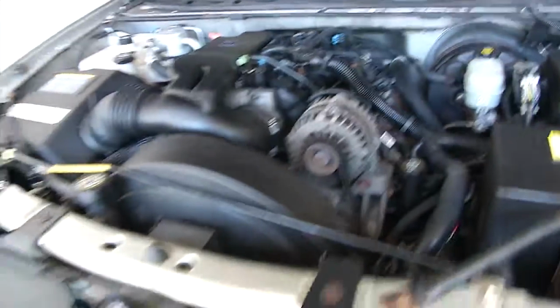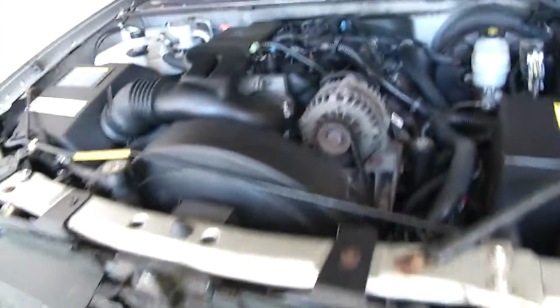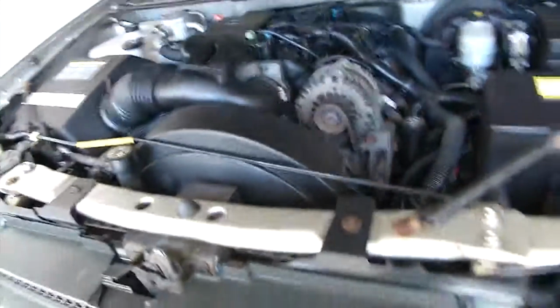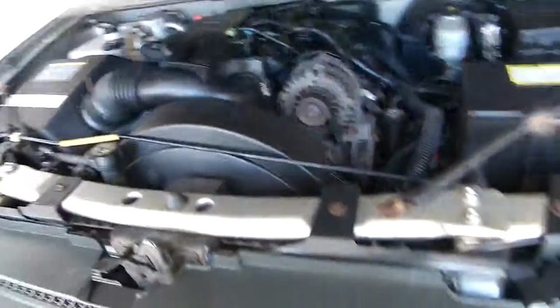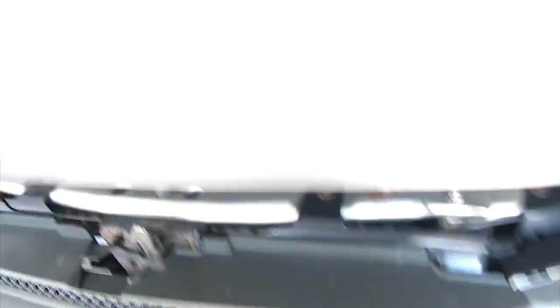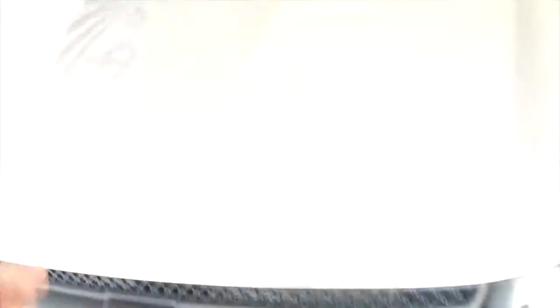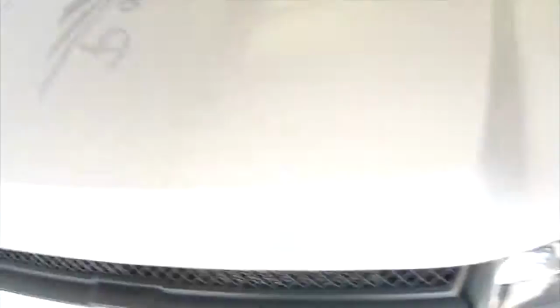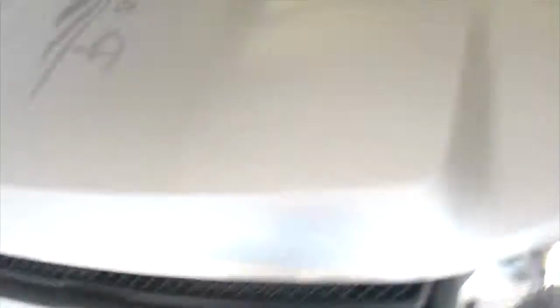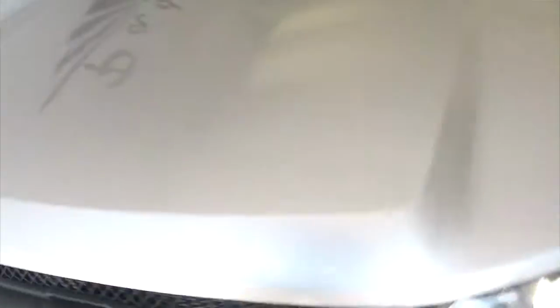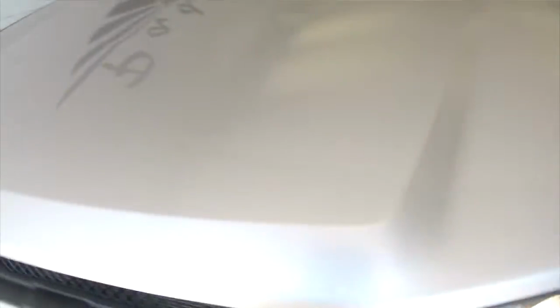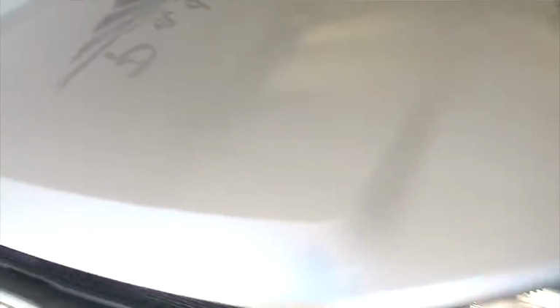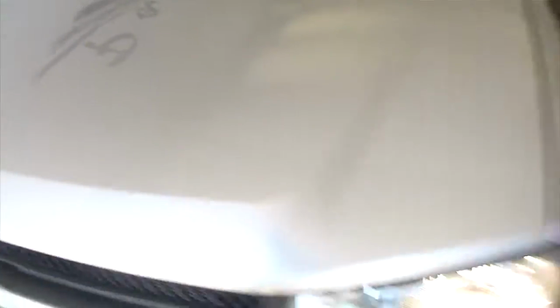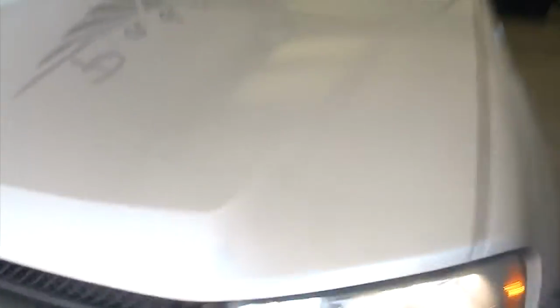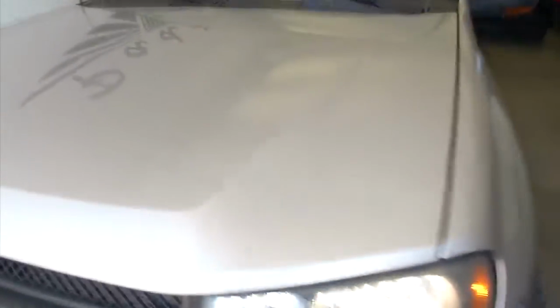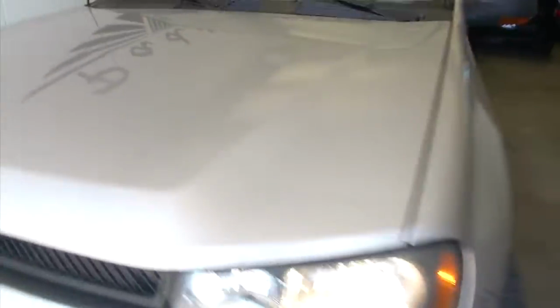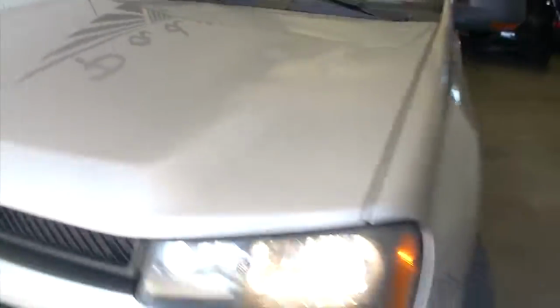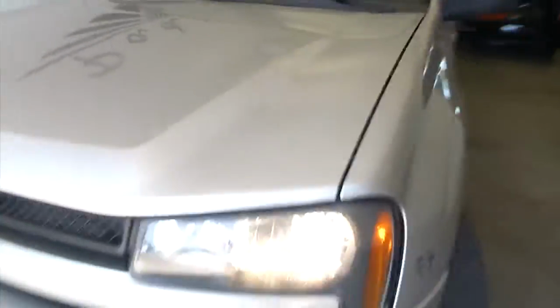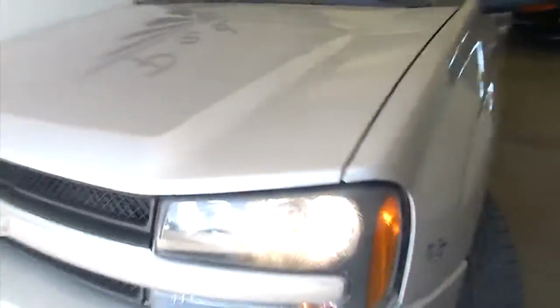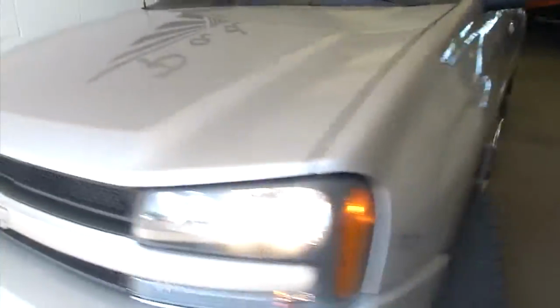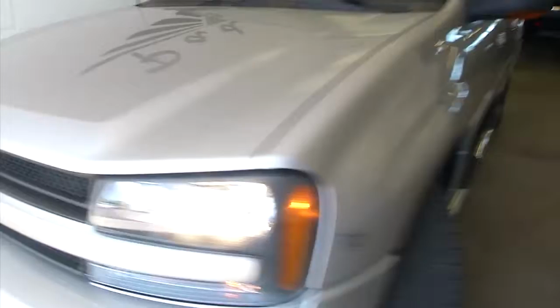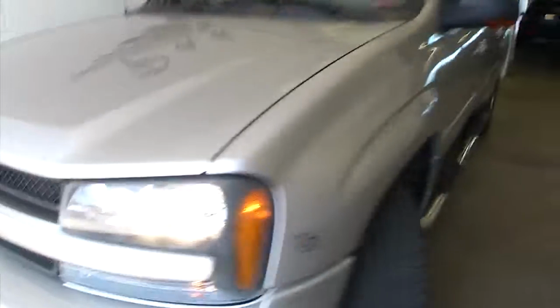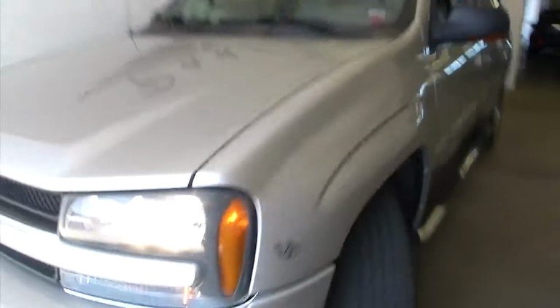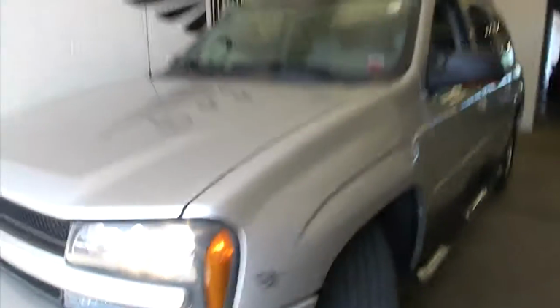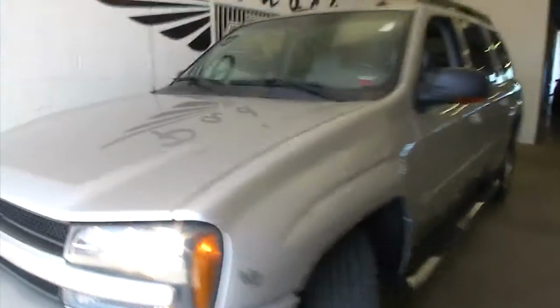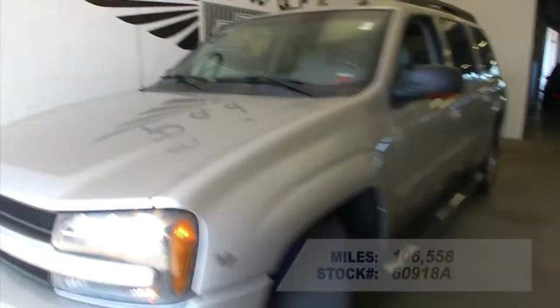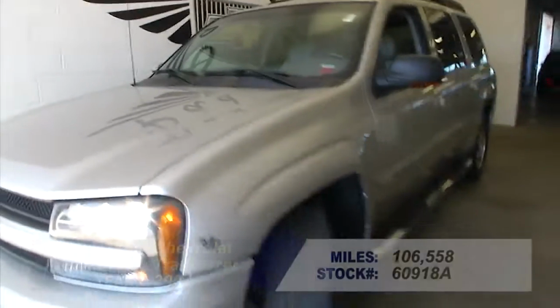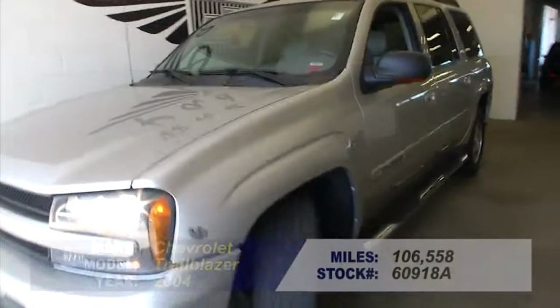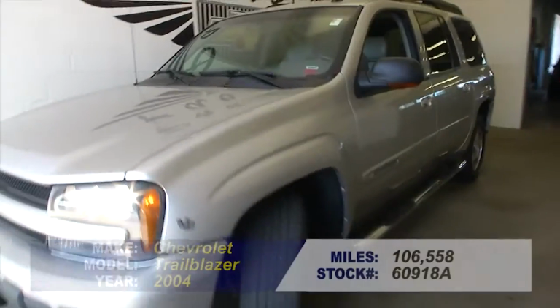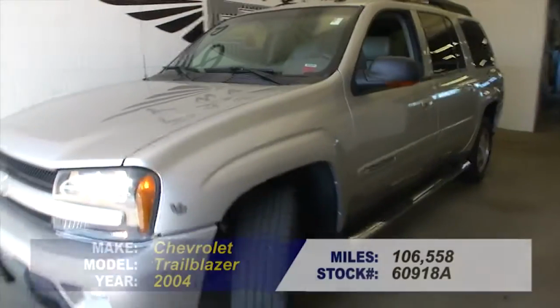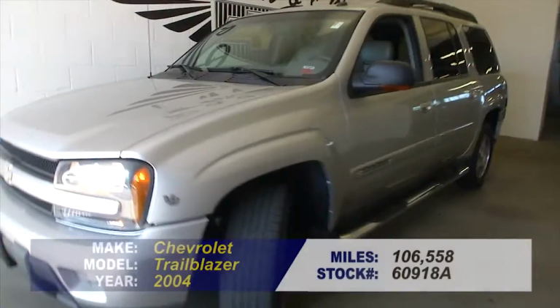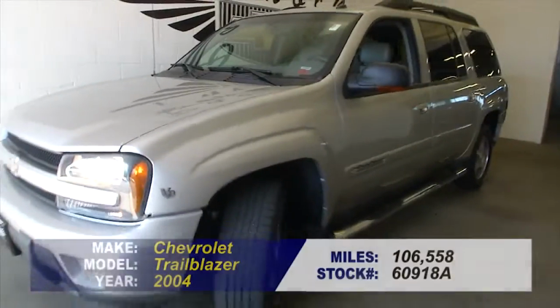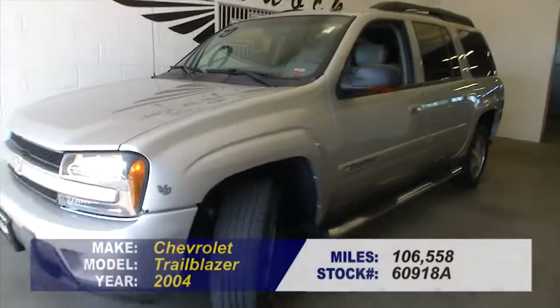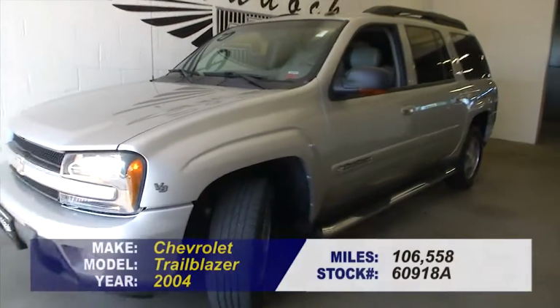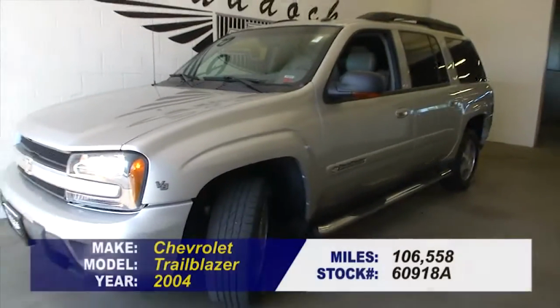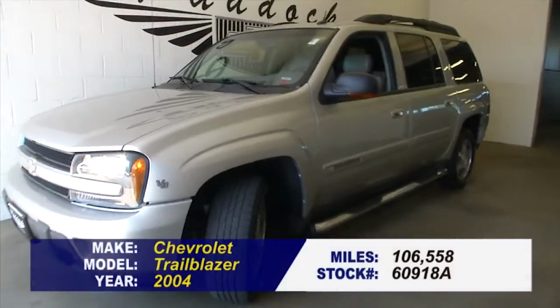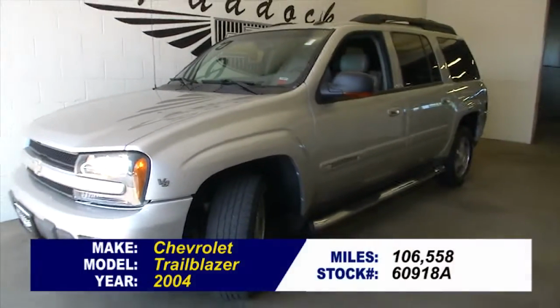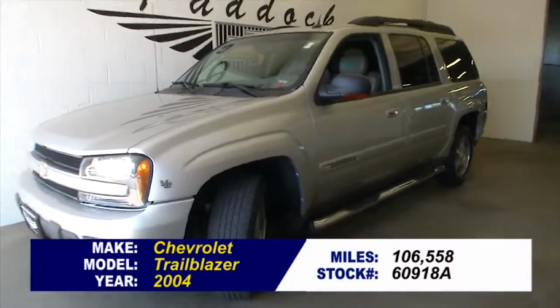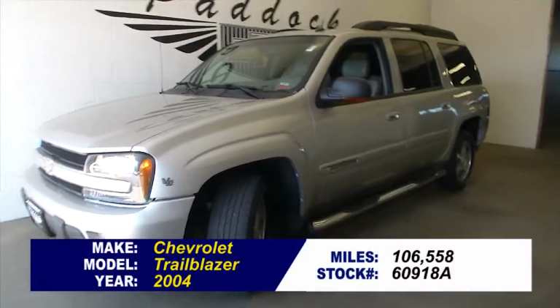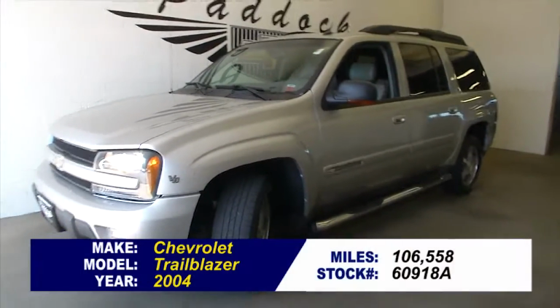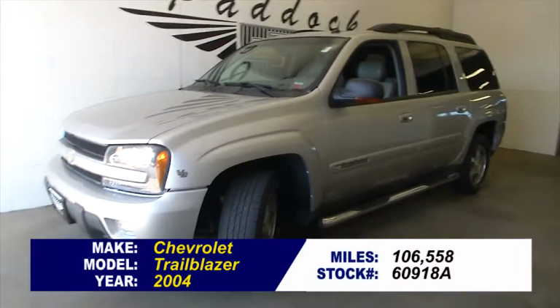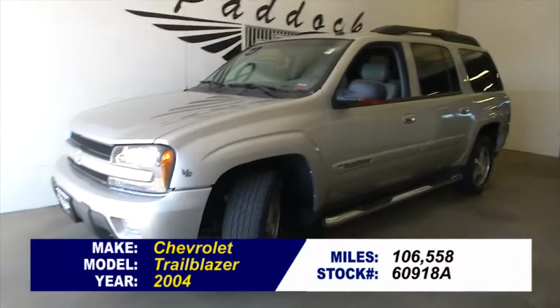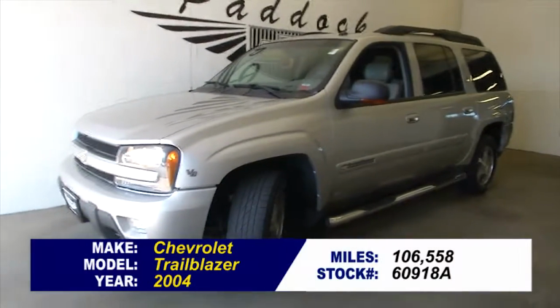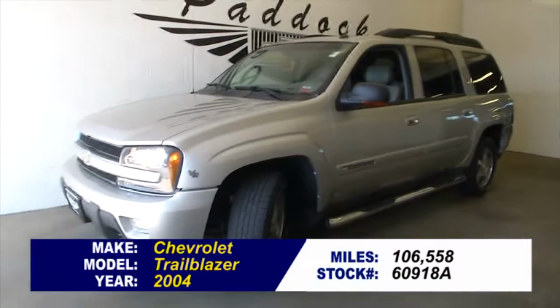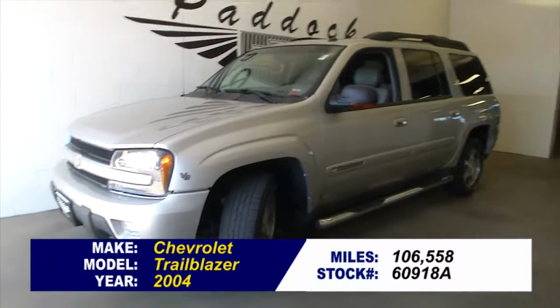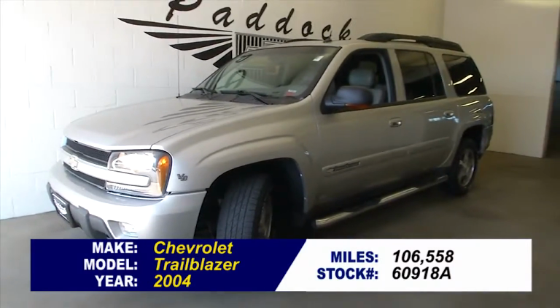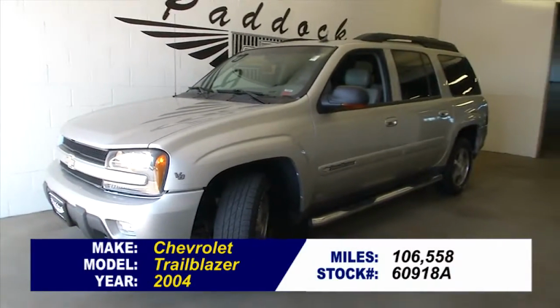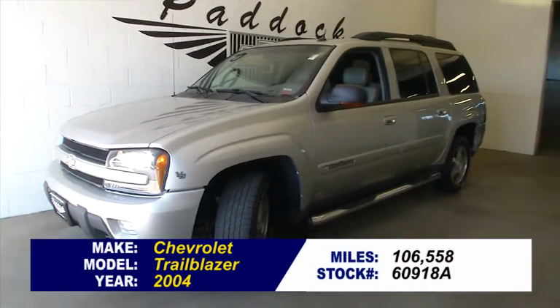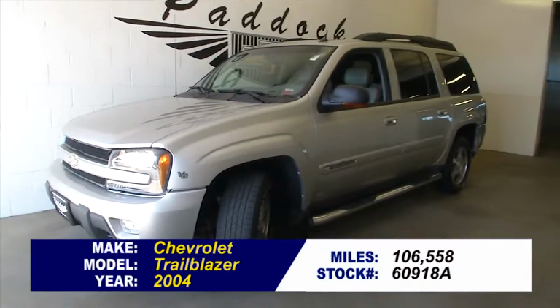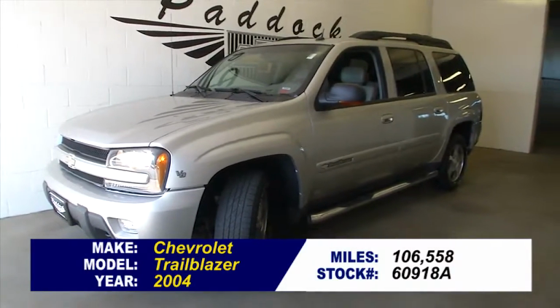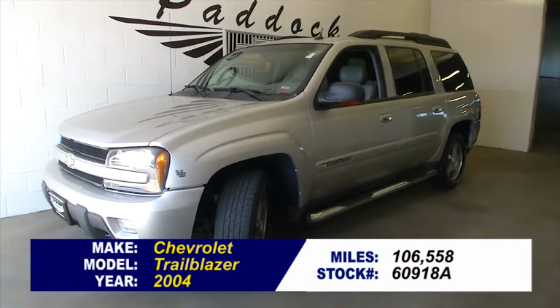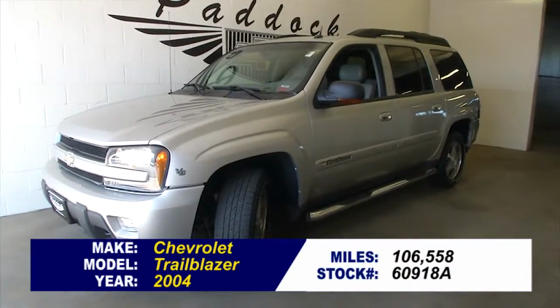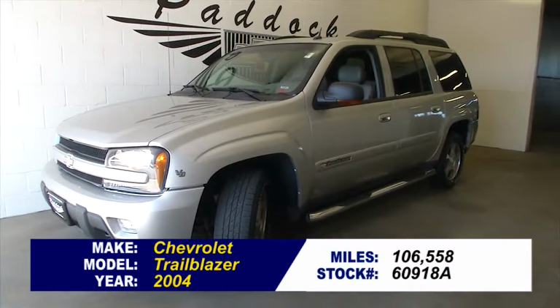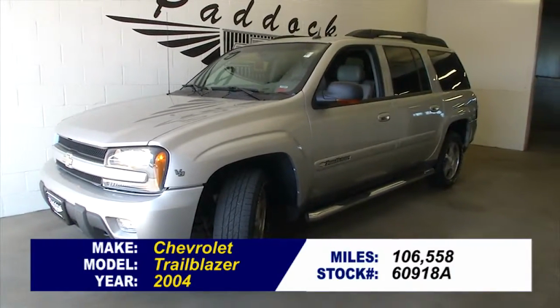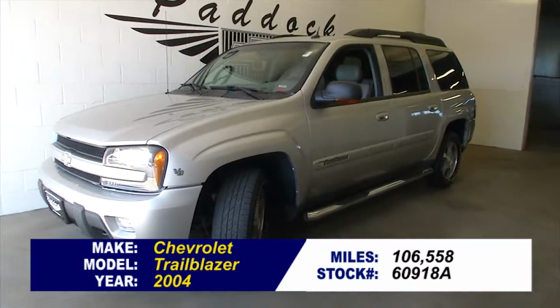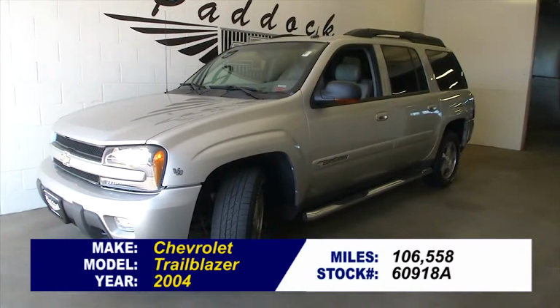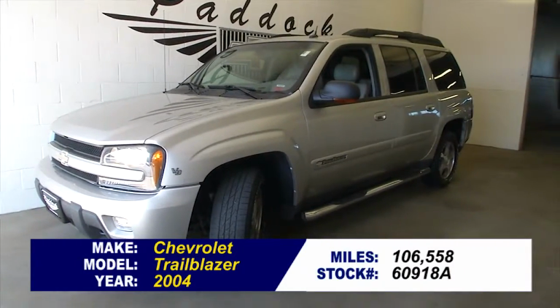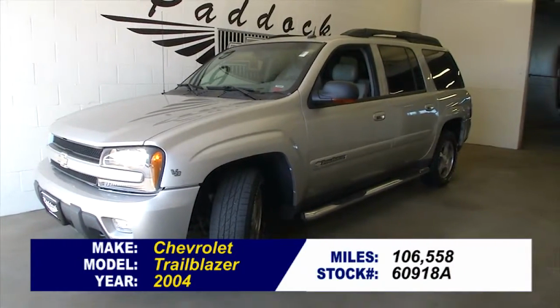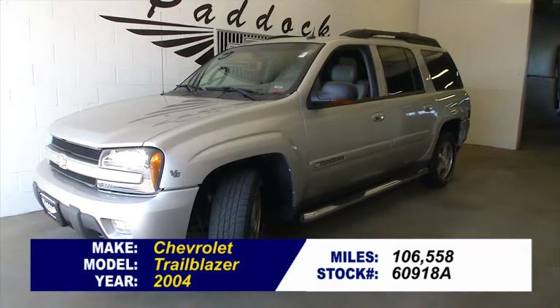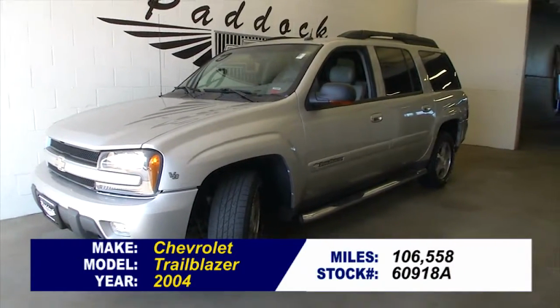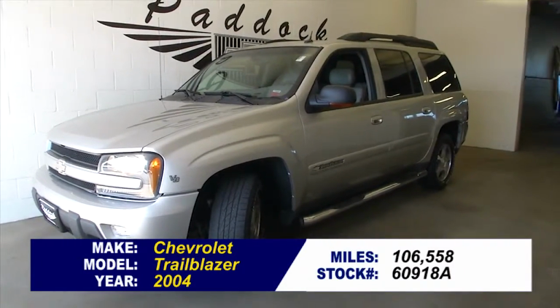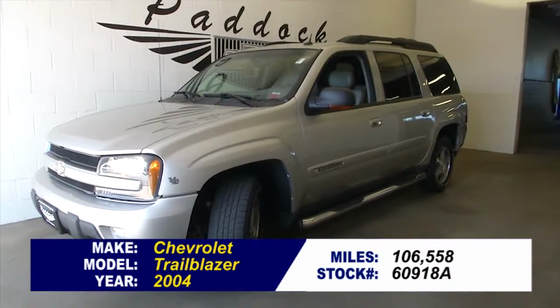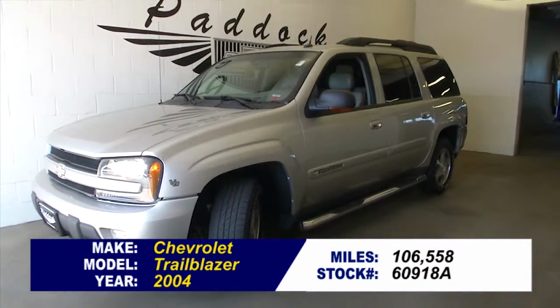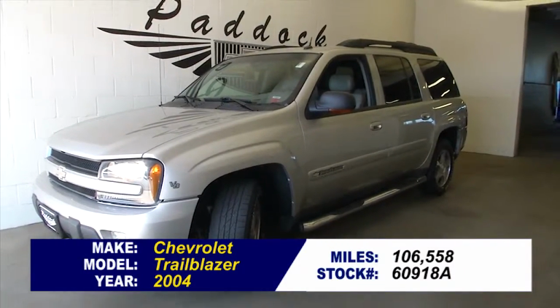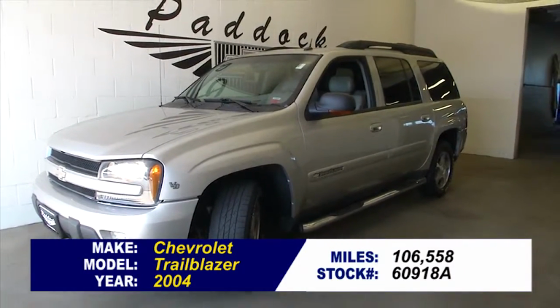Still running like a top. To find out more, take a test drive — give us a call at 876-0945.